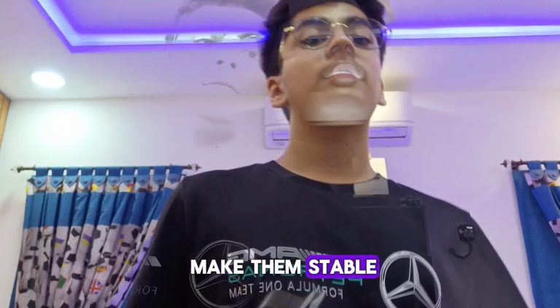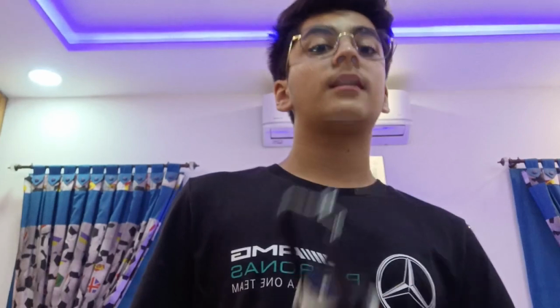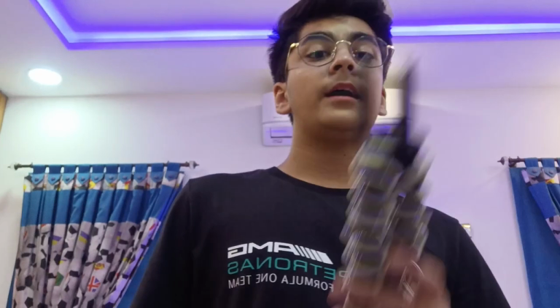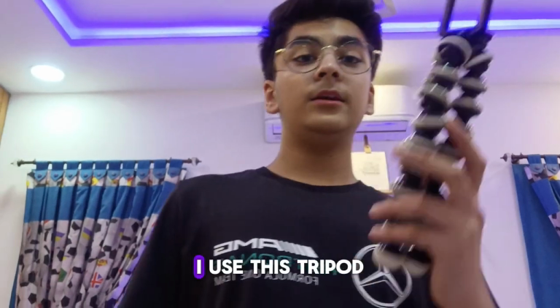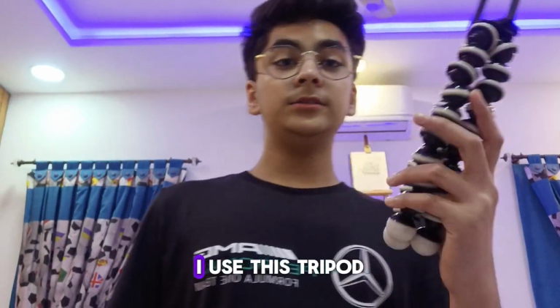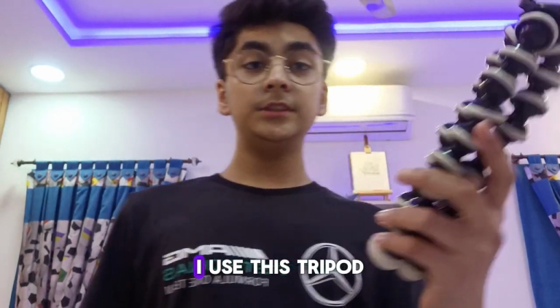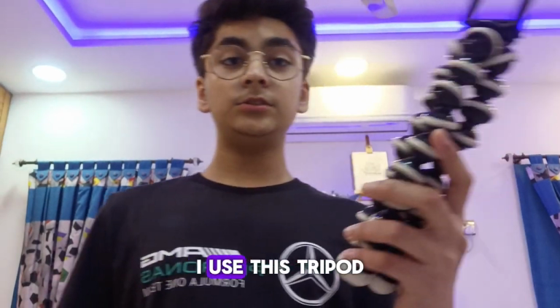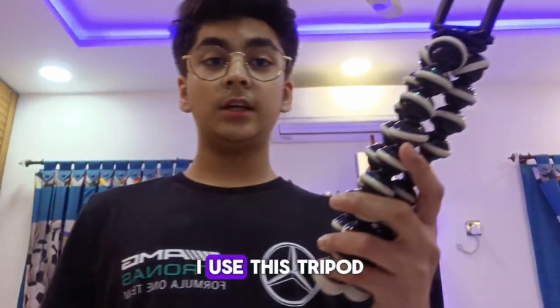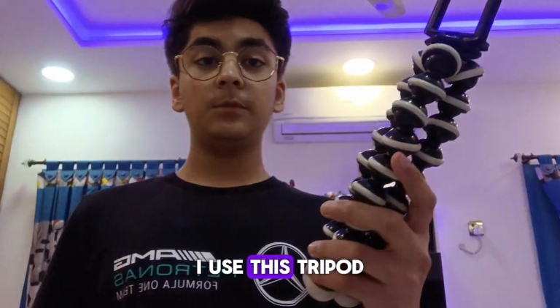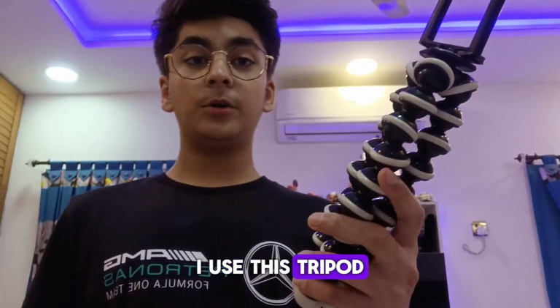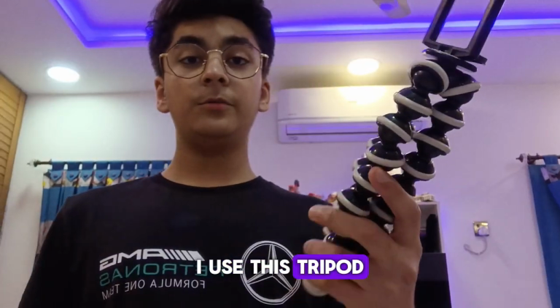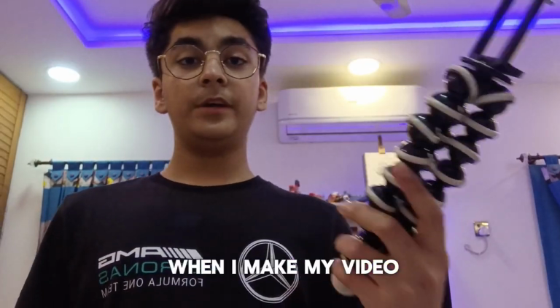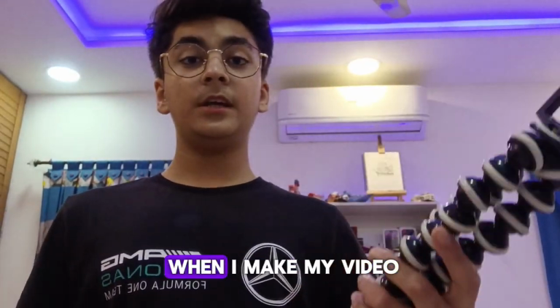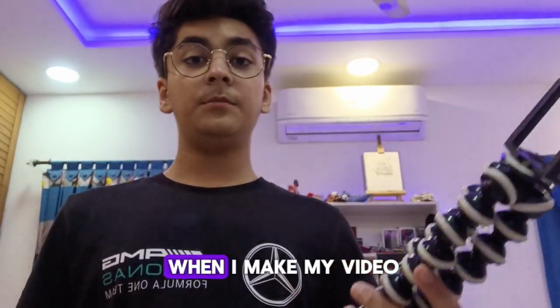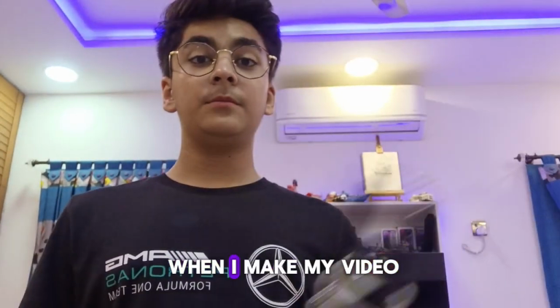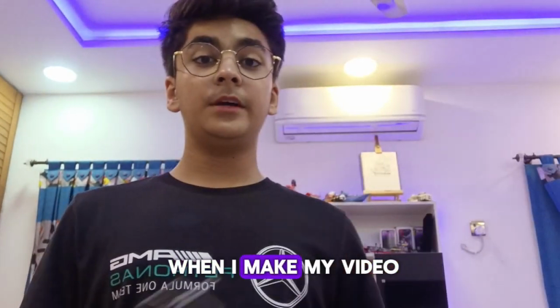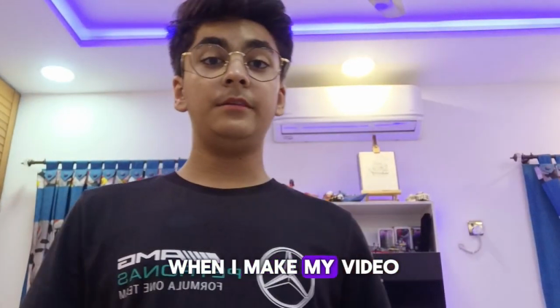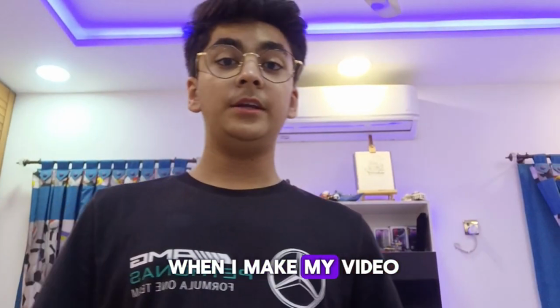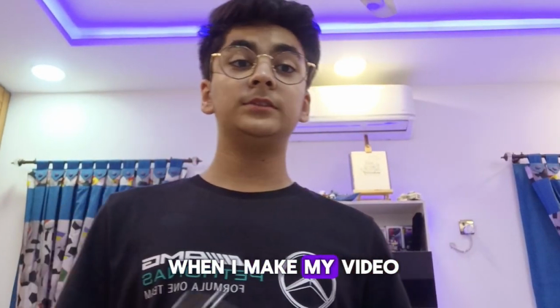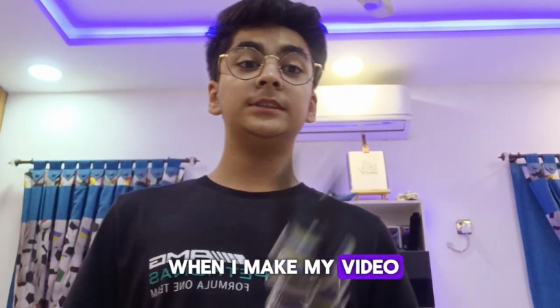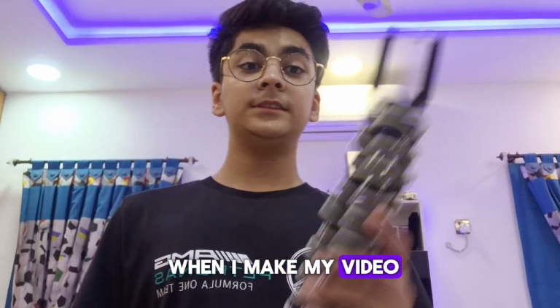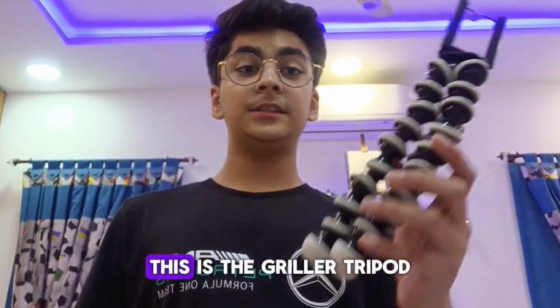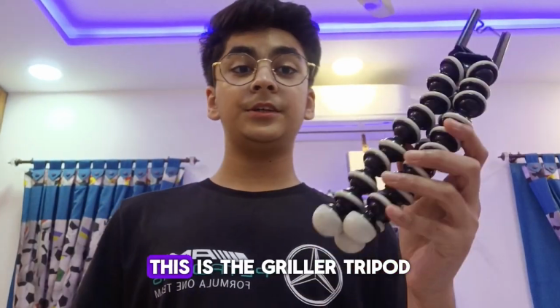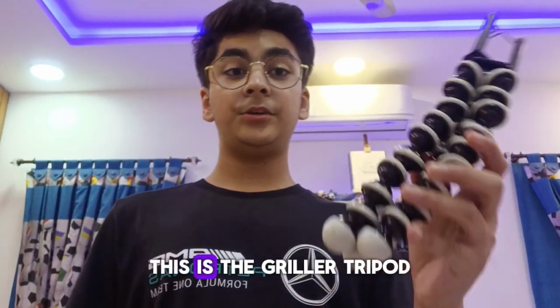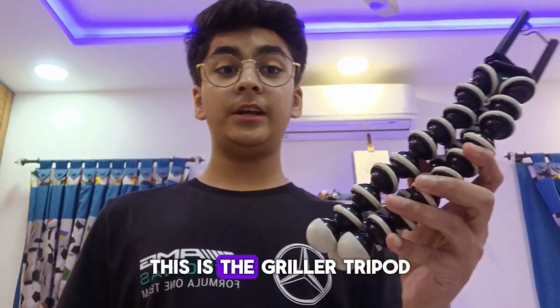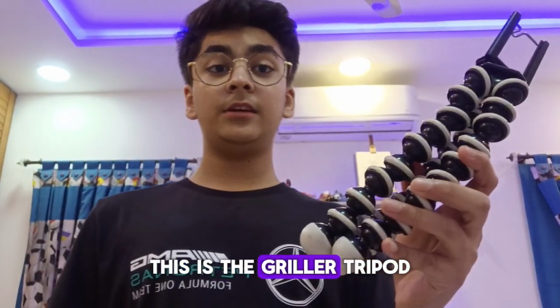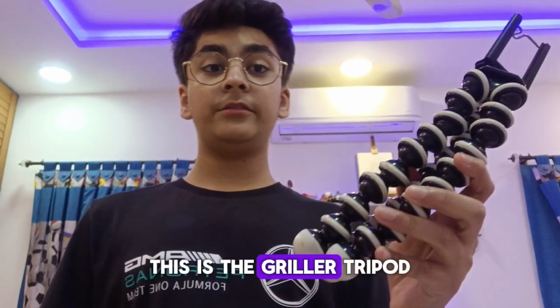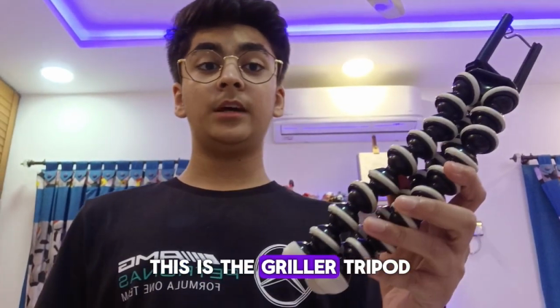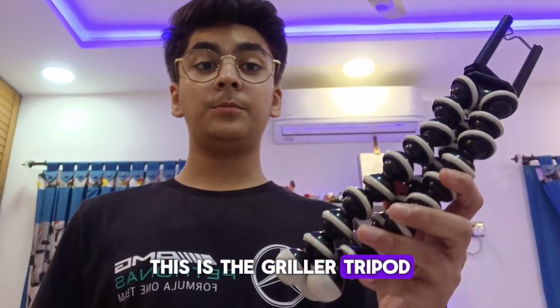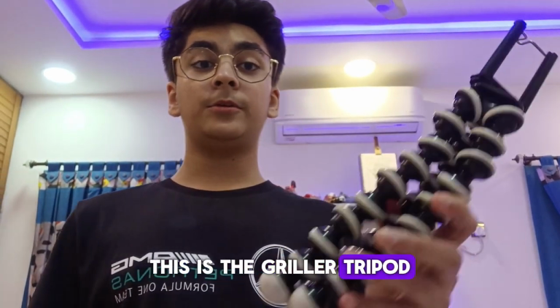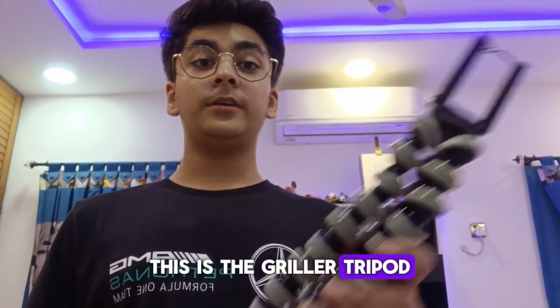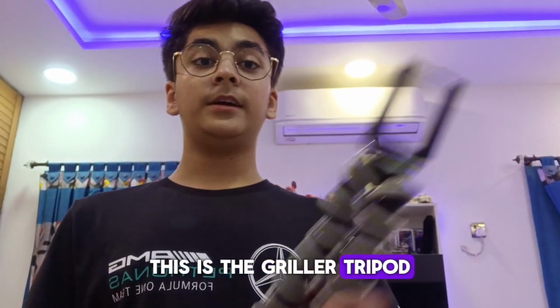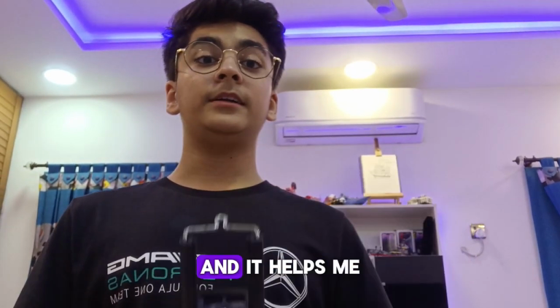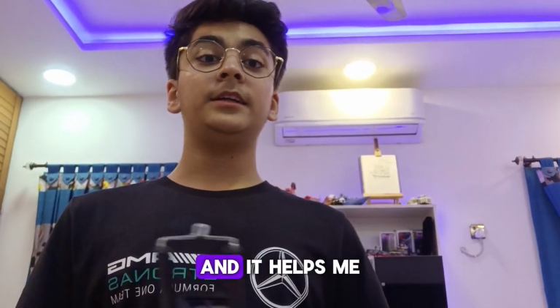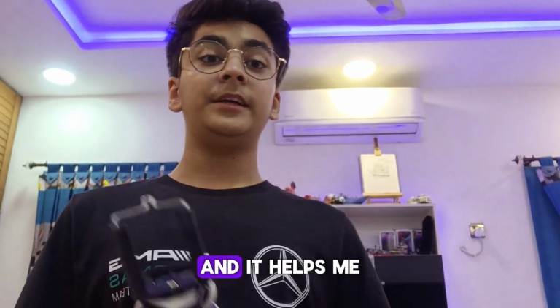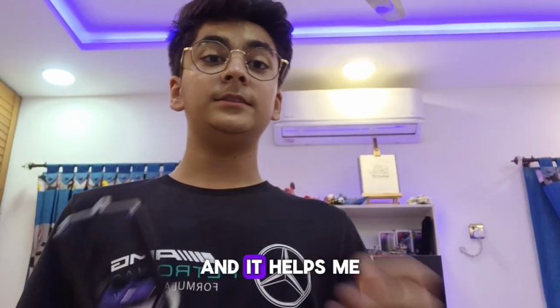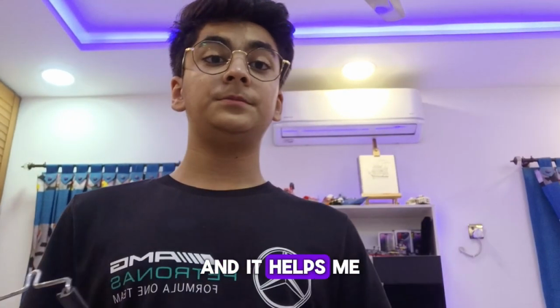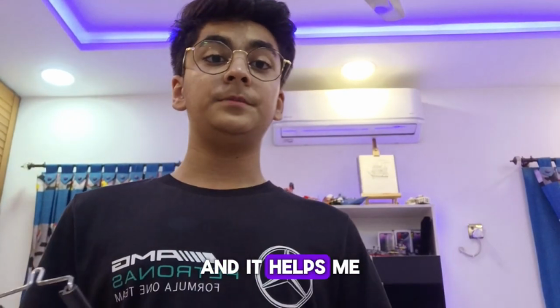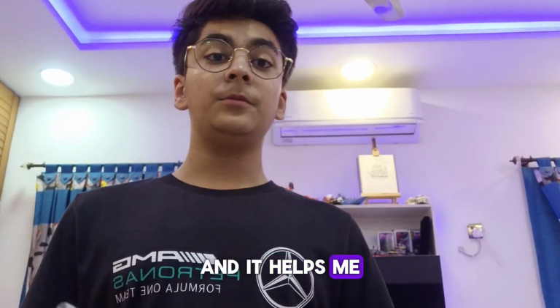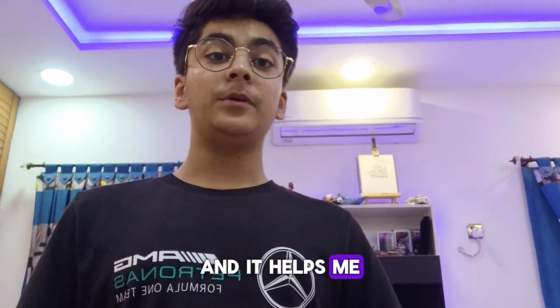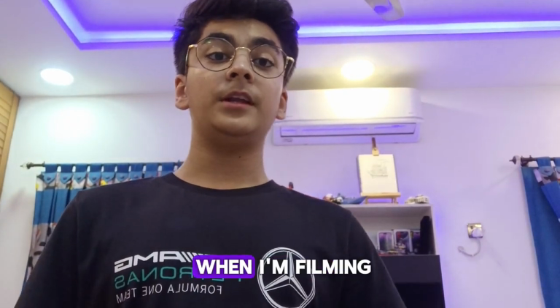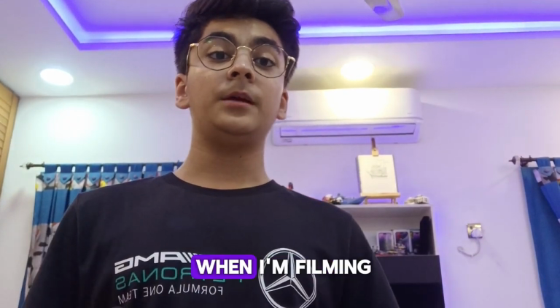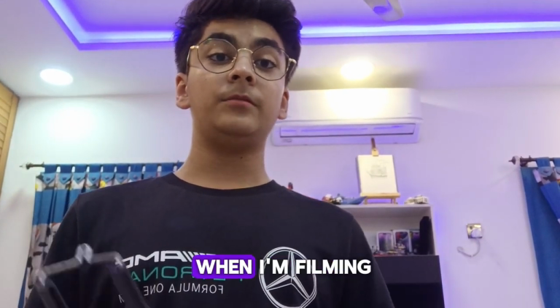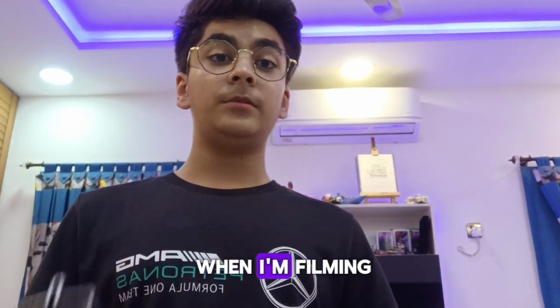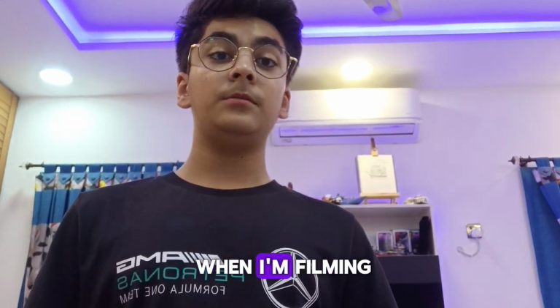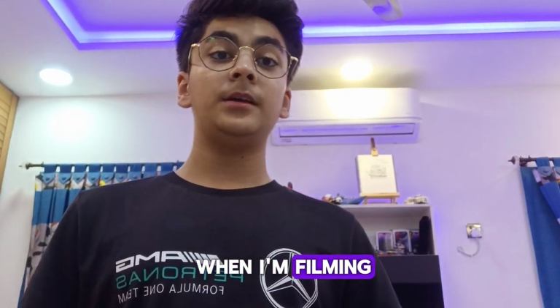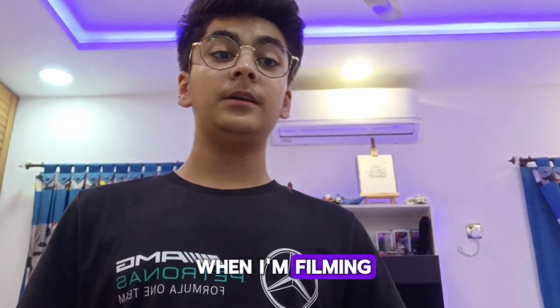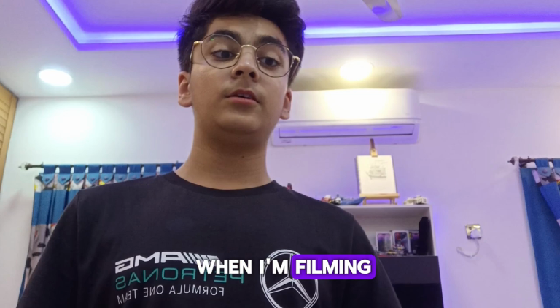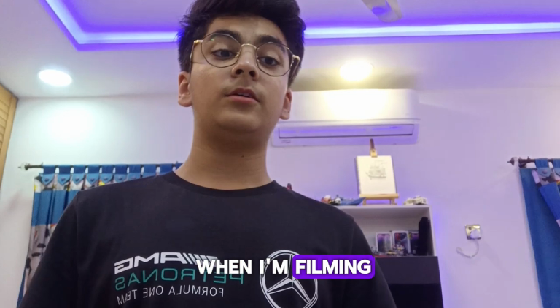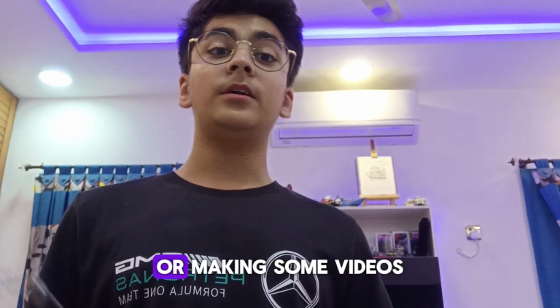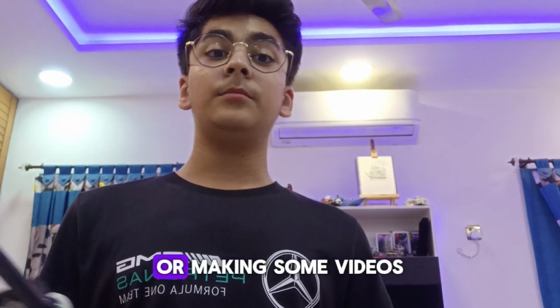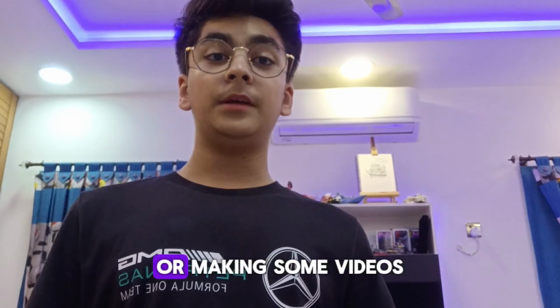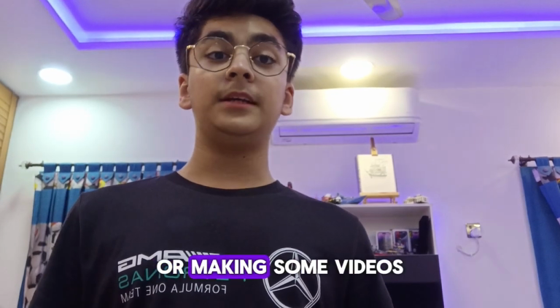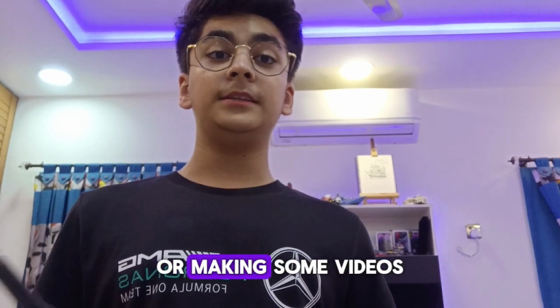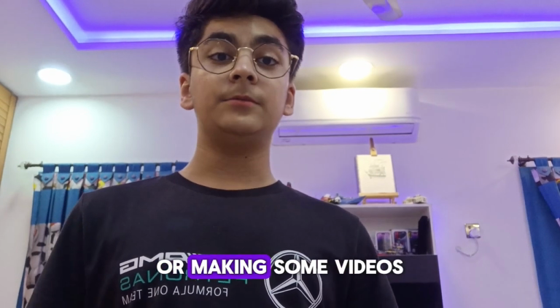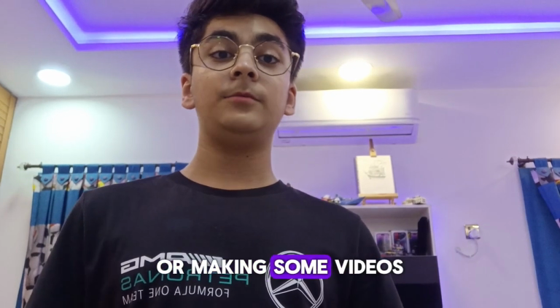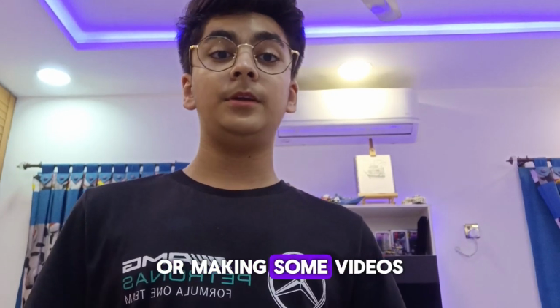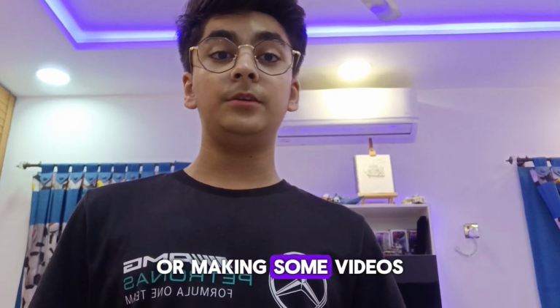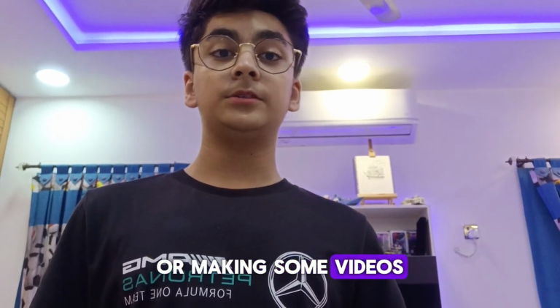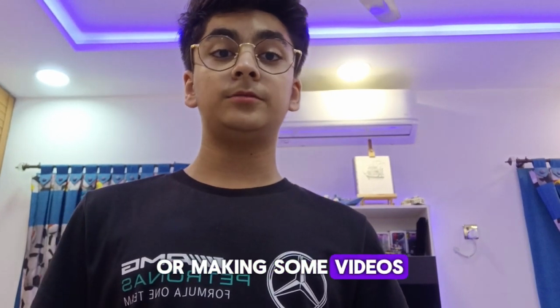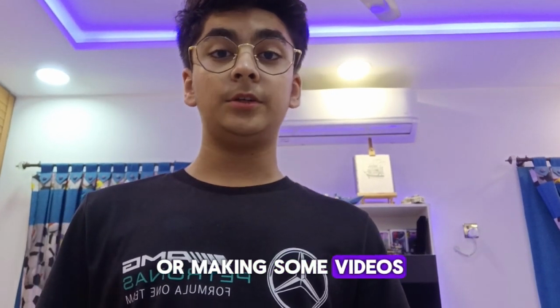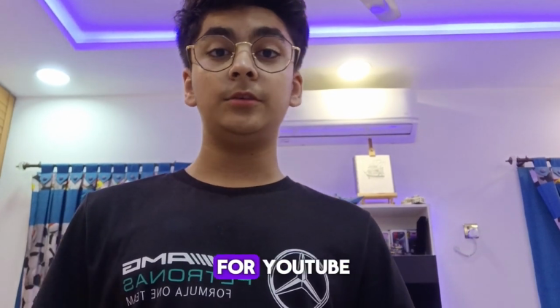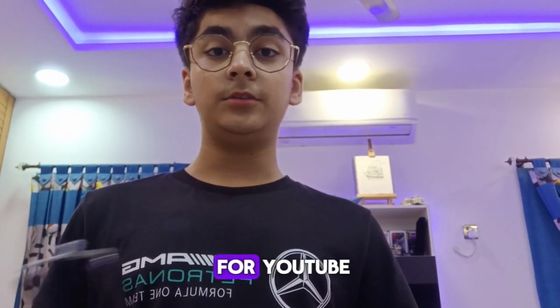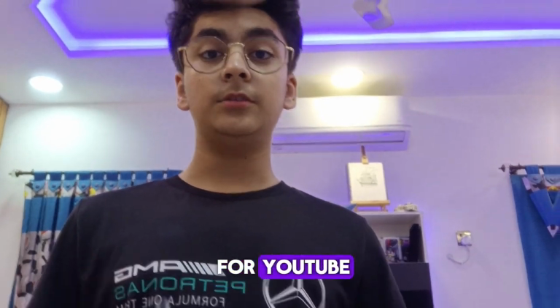I use this tripod when I make my videos. This is the Grailer tripod and it helps me when I am filming or making some videos for YouTube.